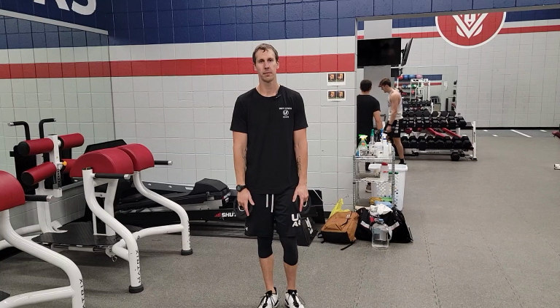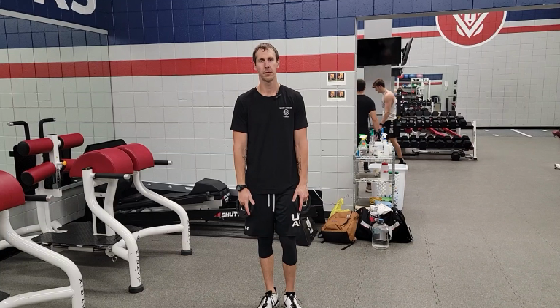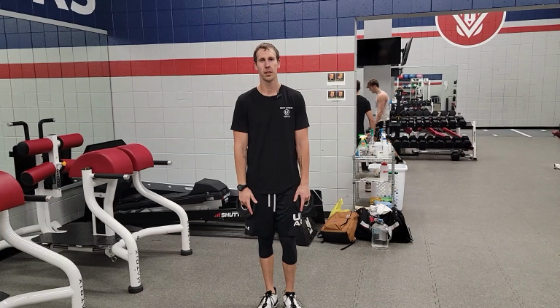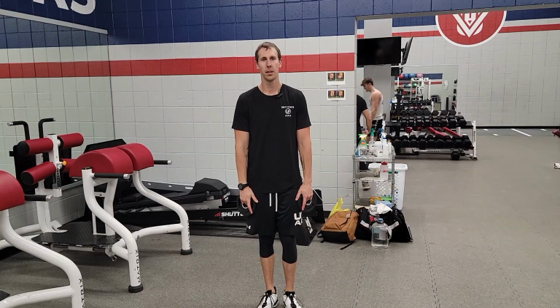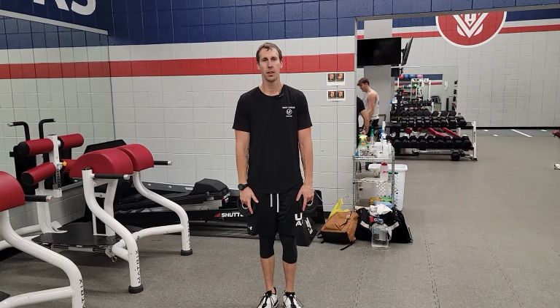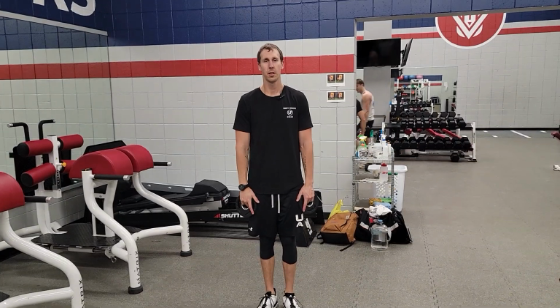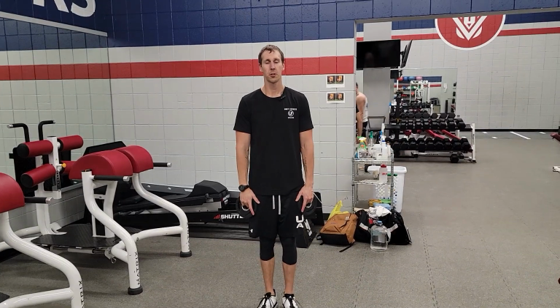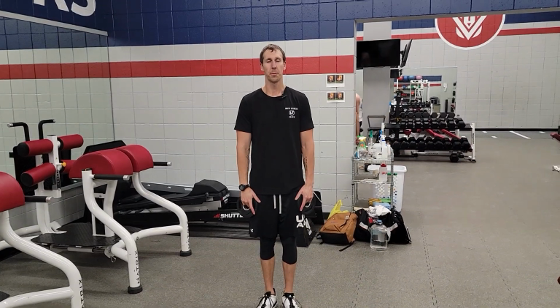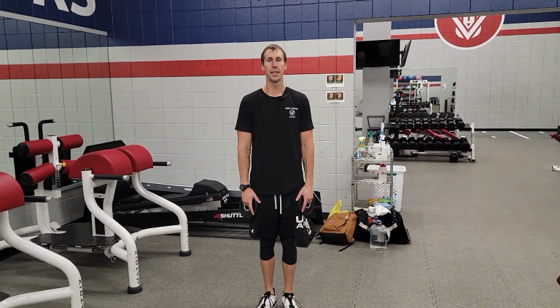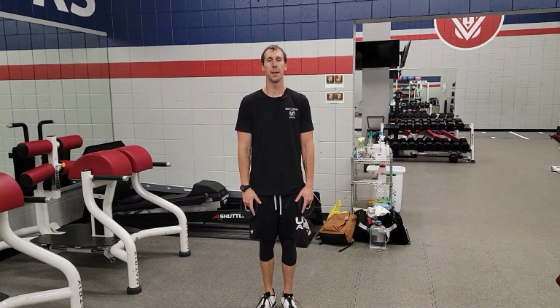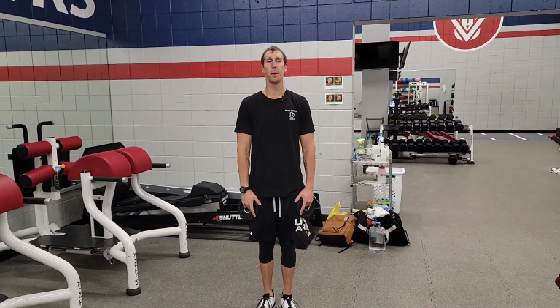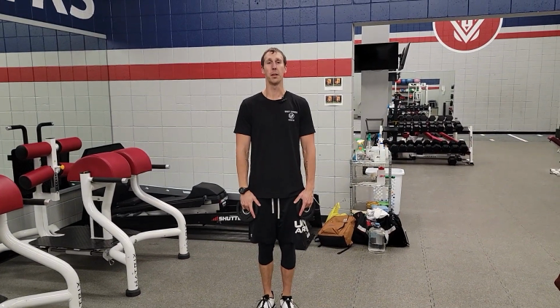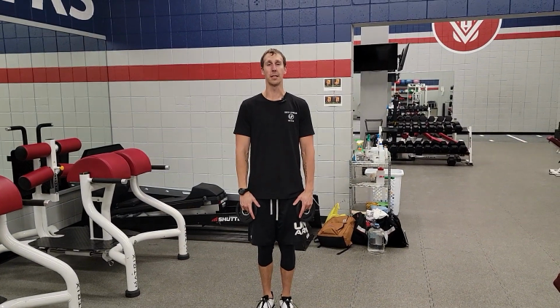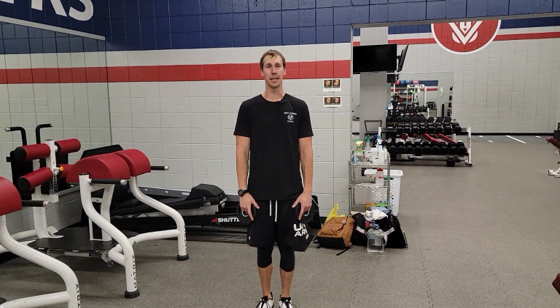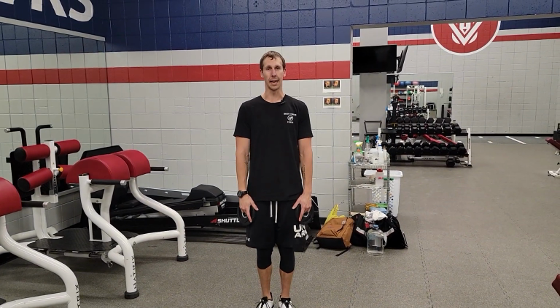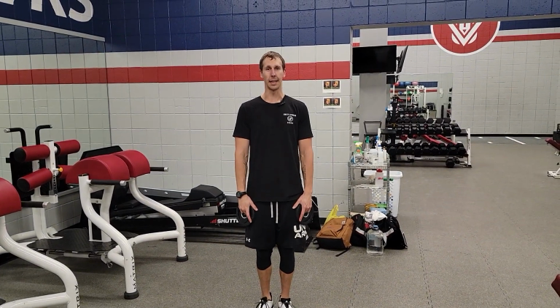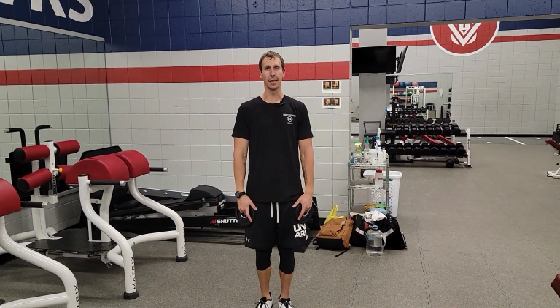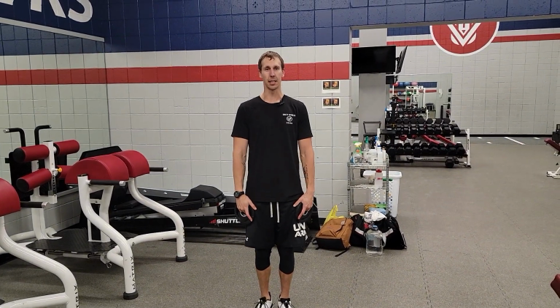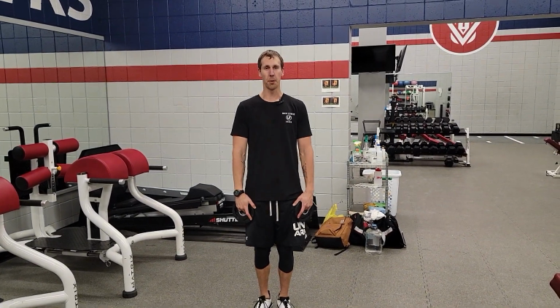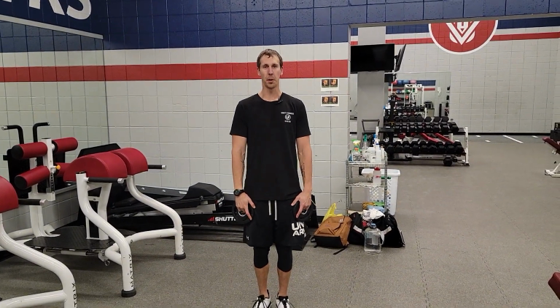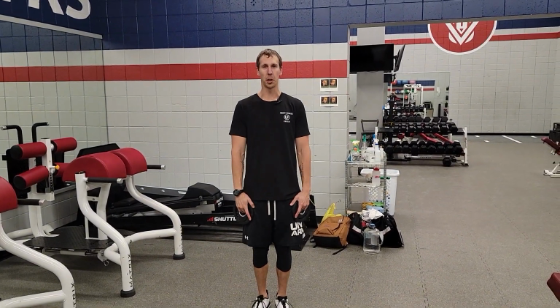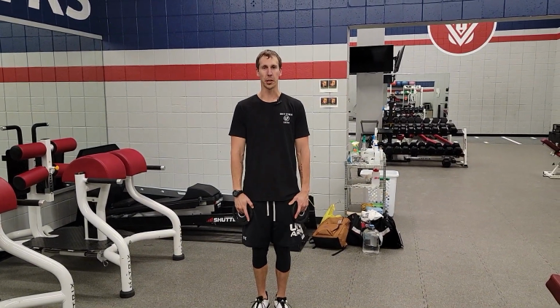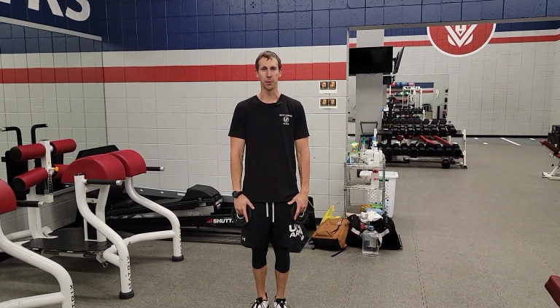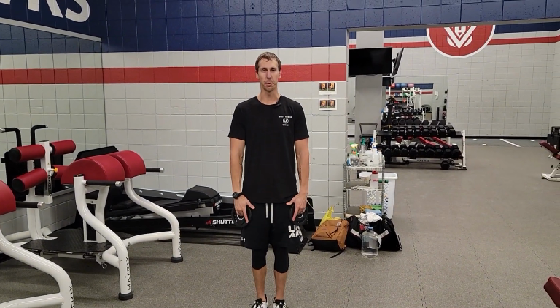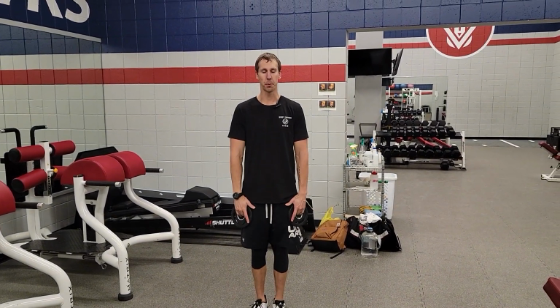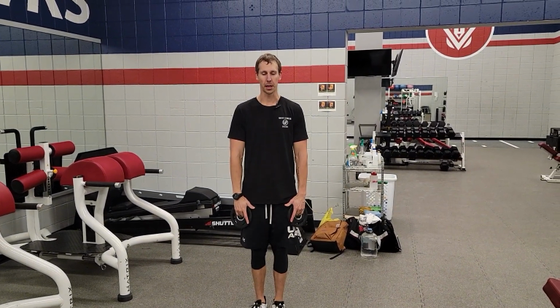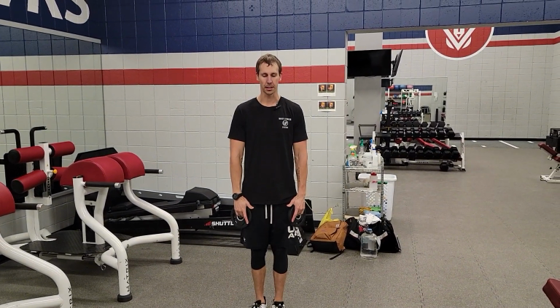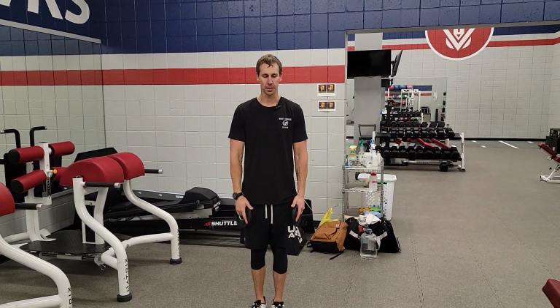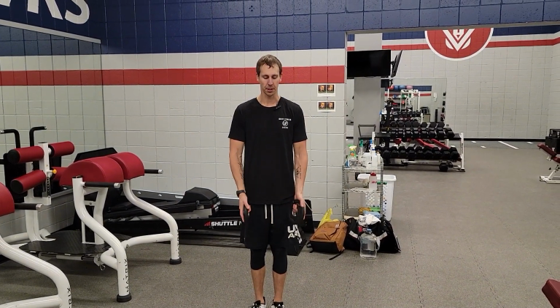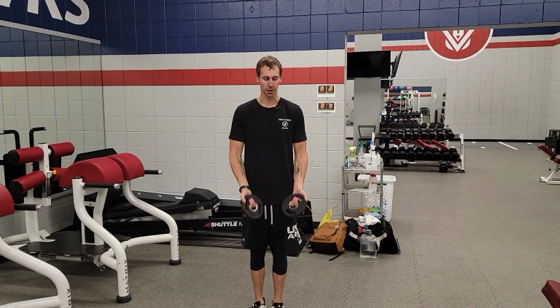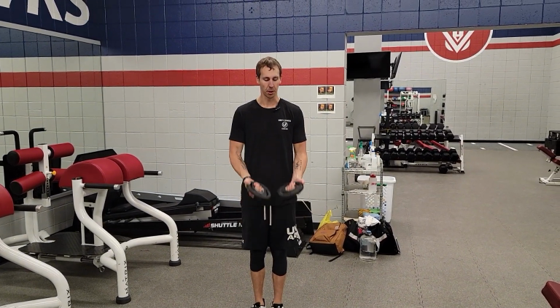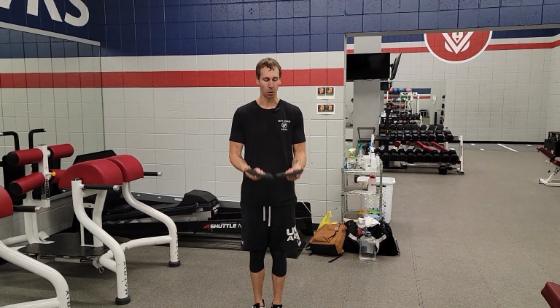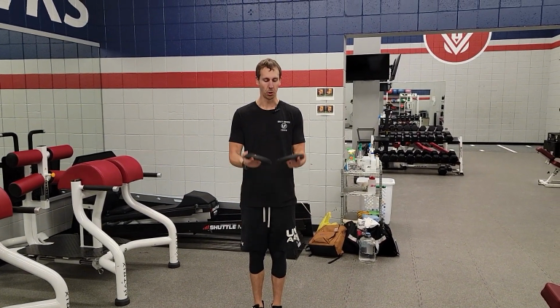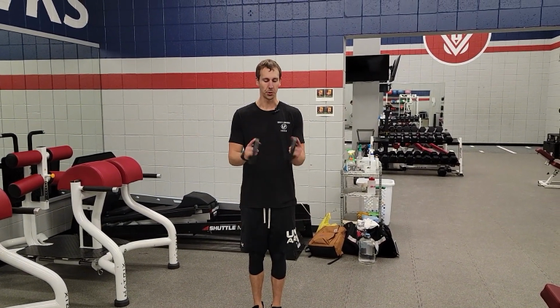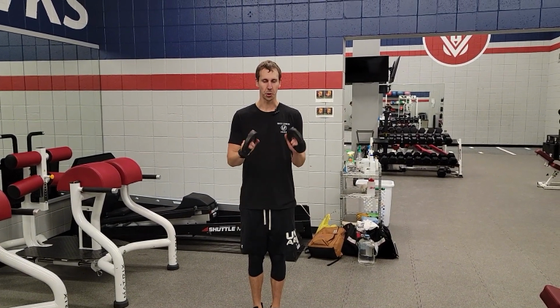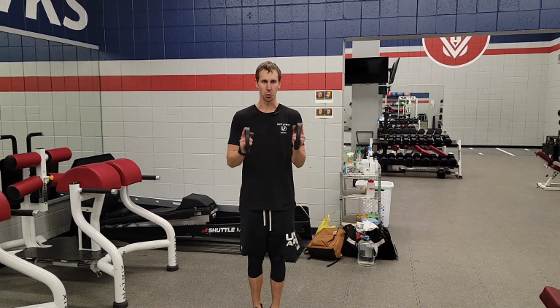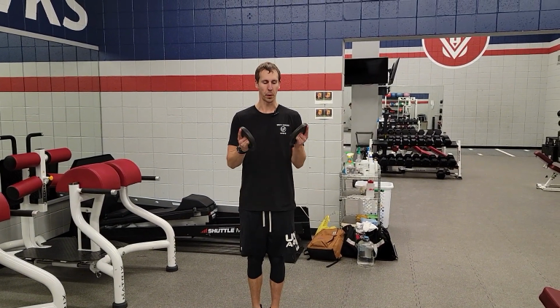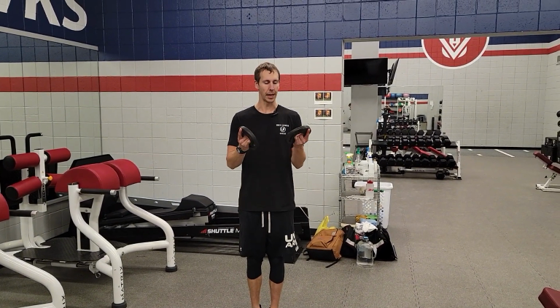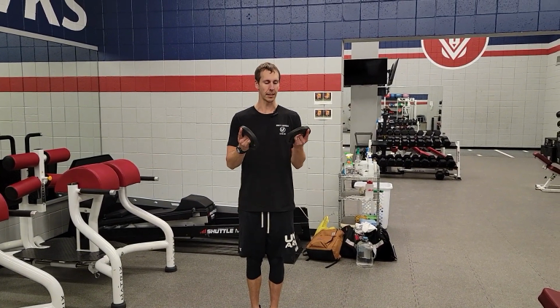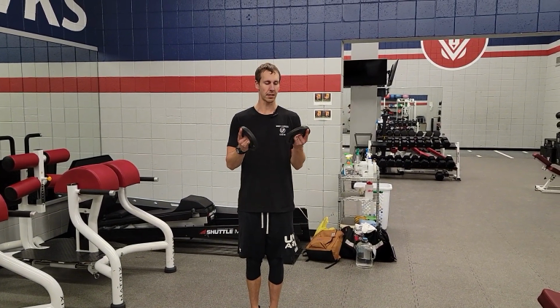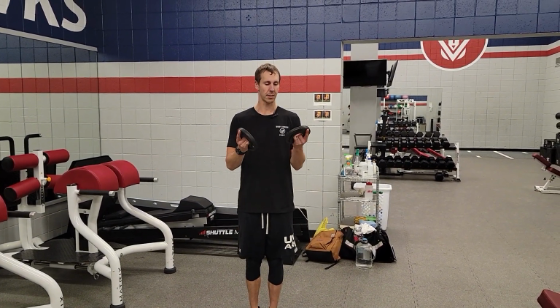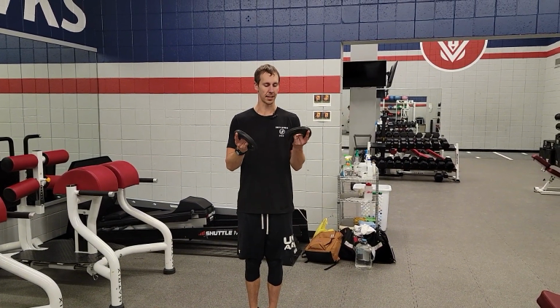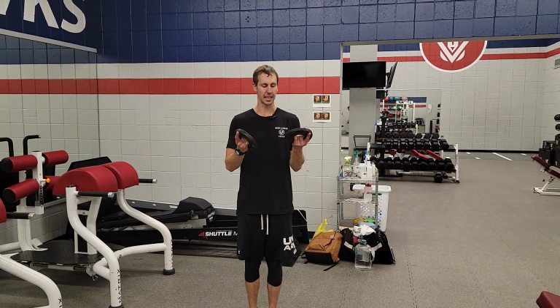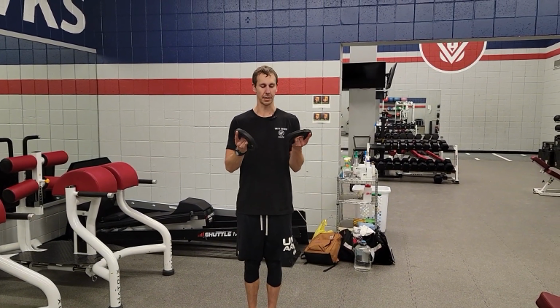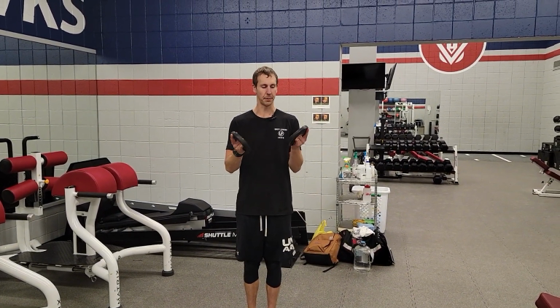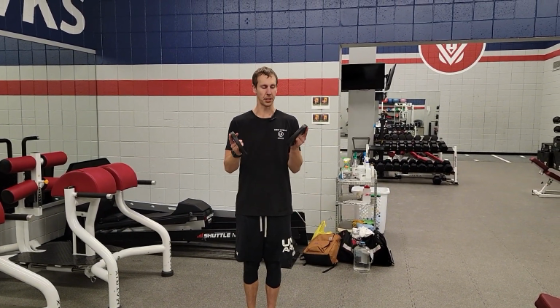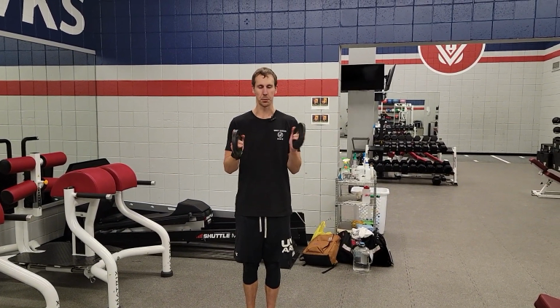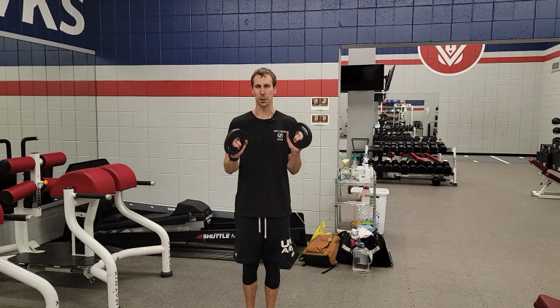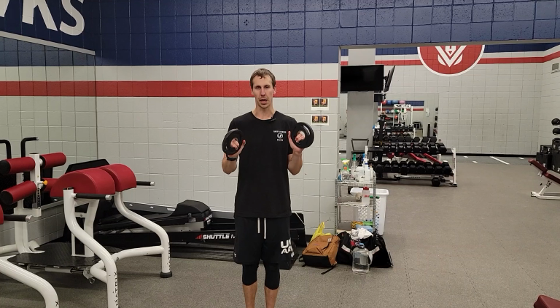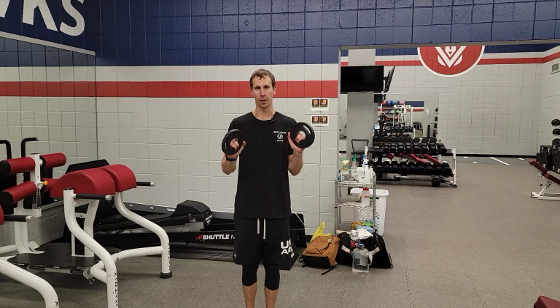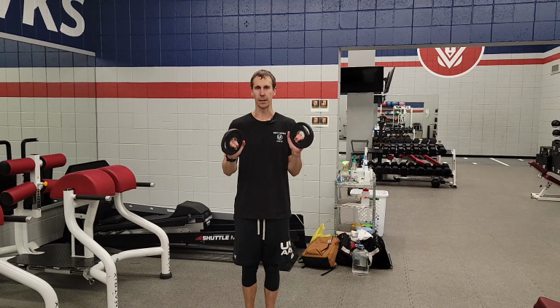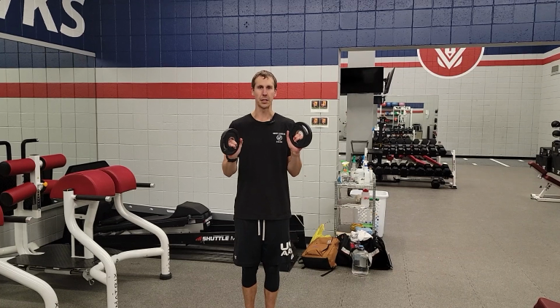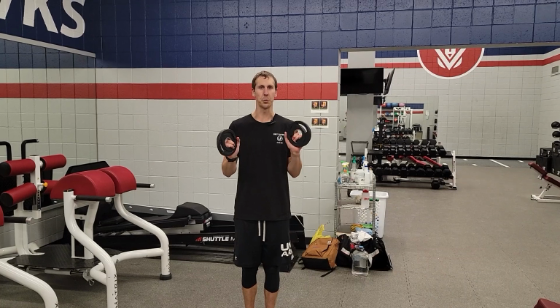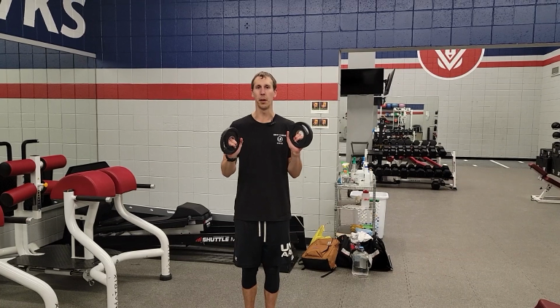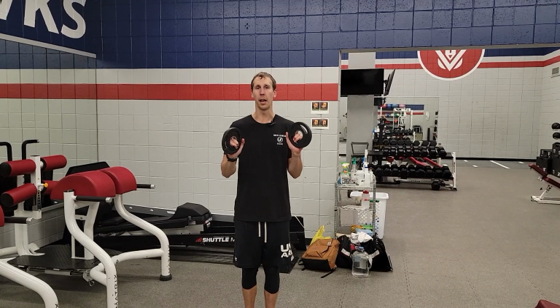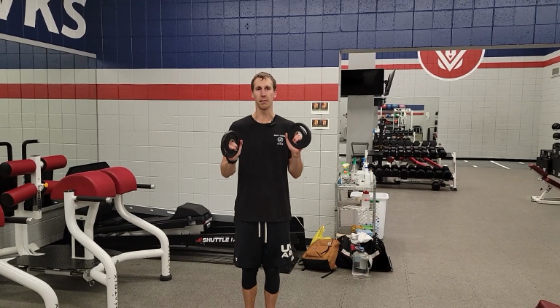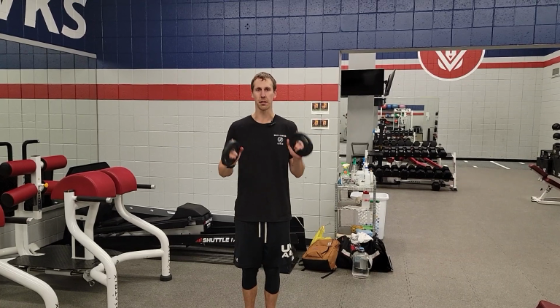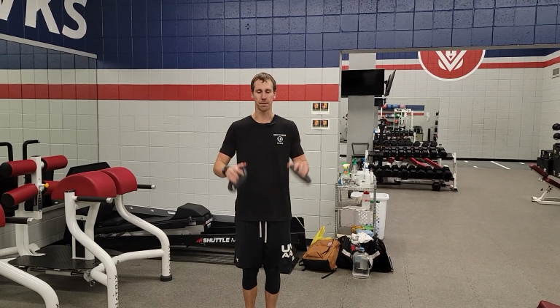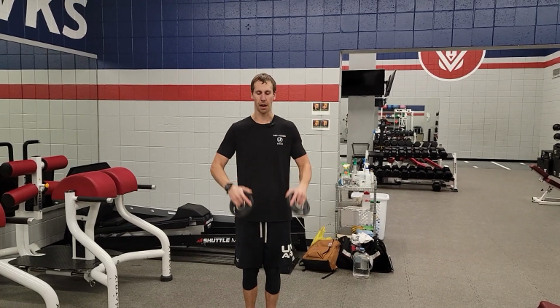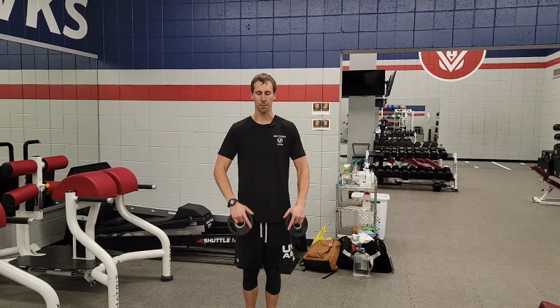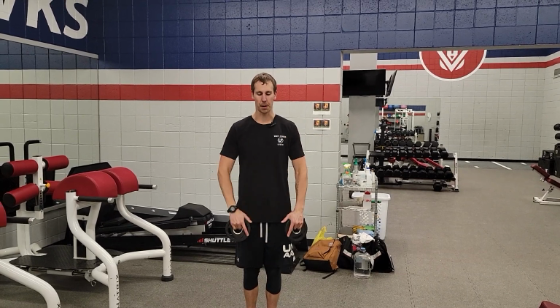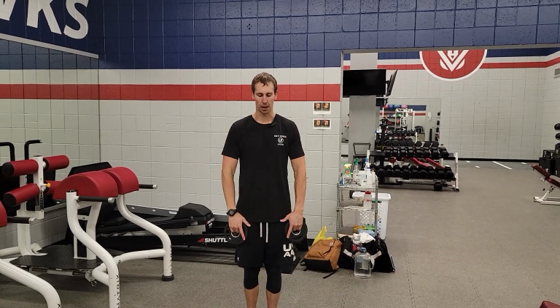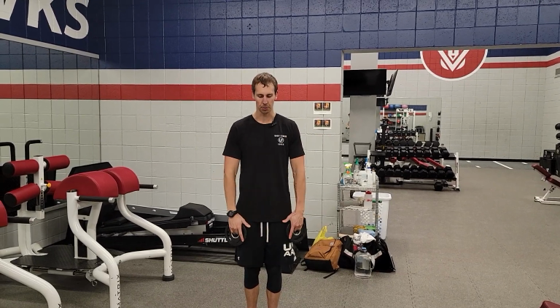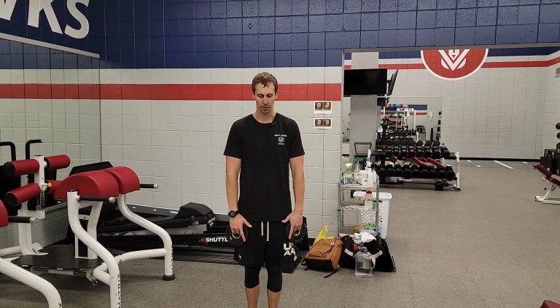I'm going to demo the standing dumbbell Cuban press. You're going to hold two weights — doesn't have to be super heavy, two and a half to five pounds.